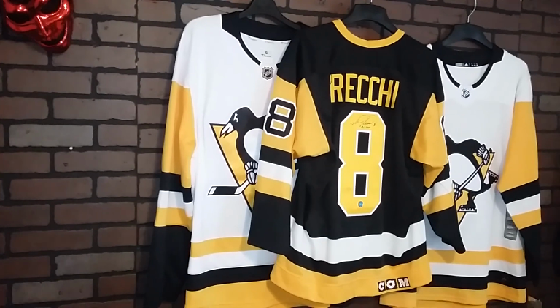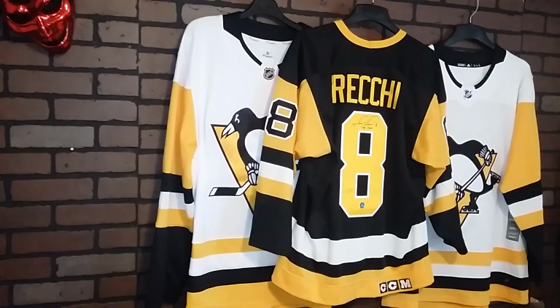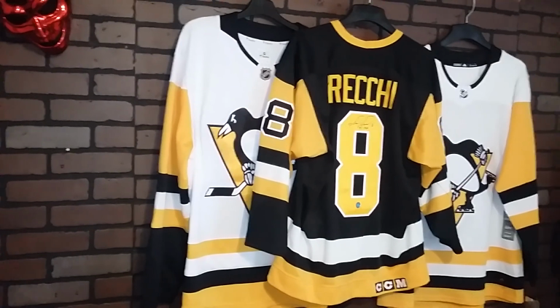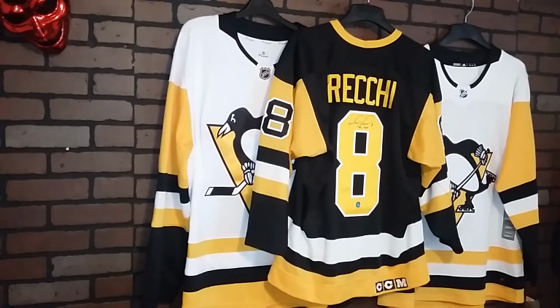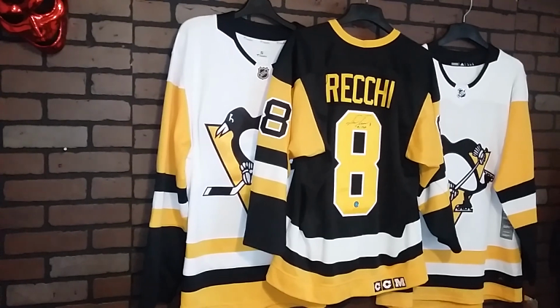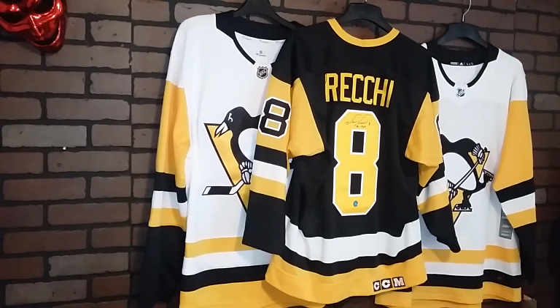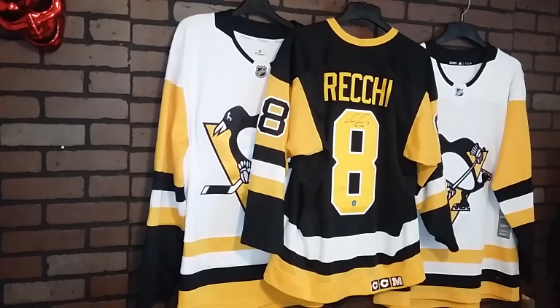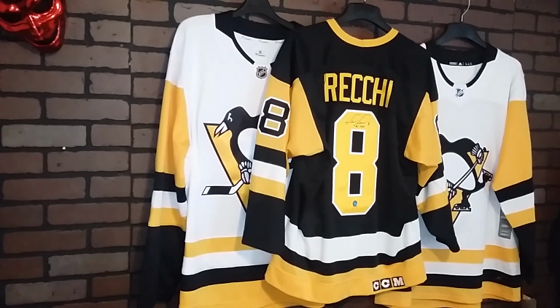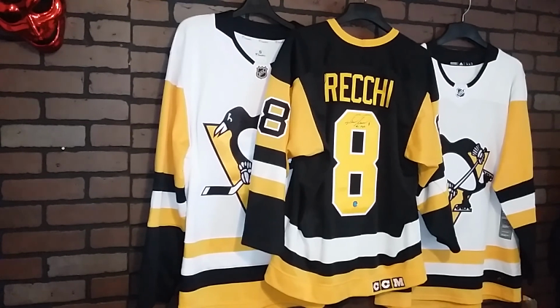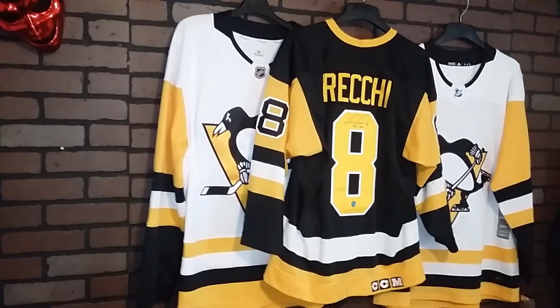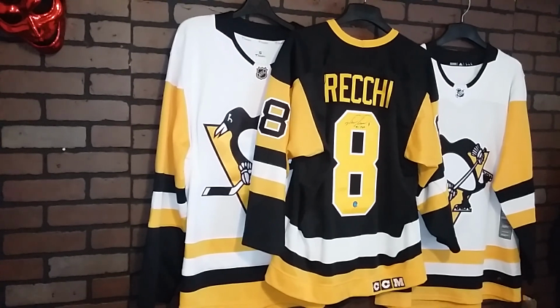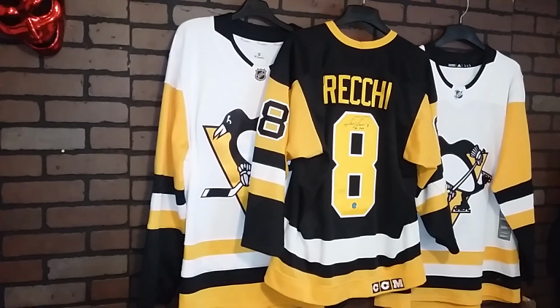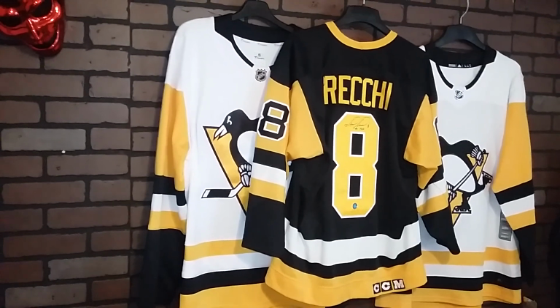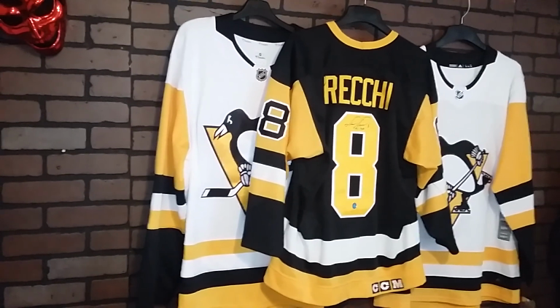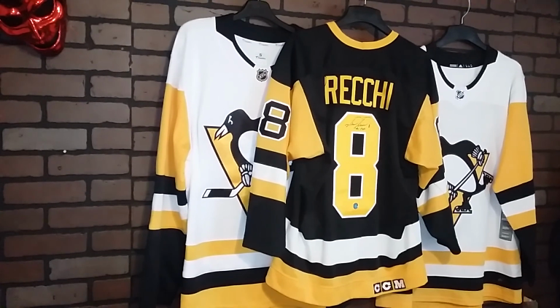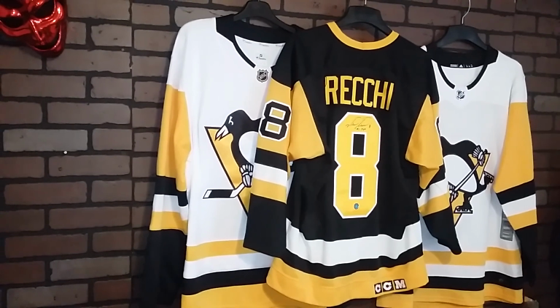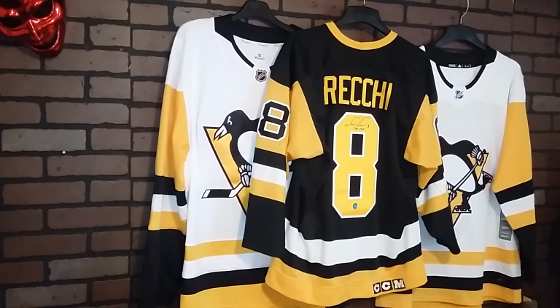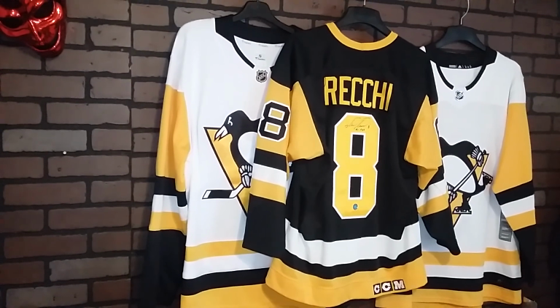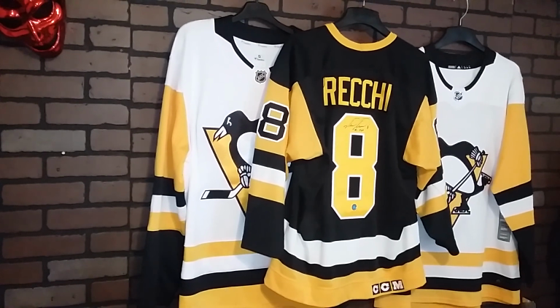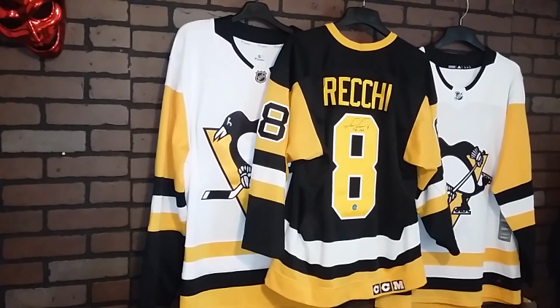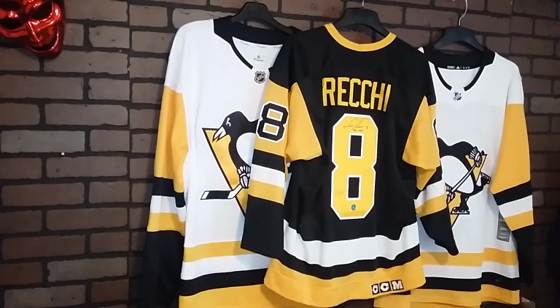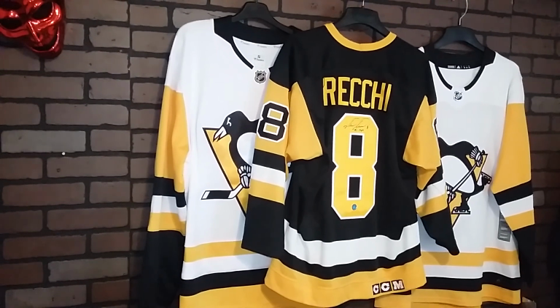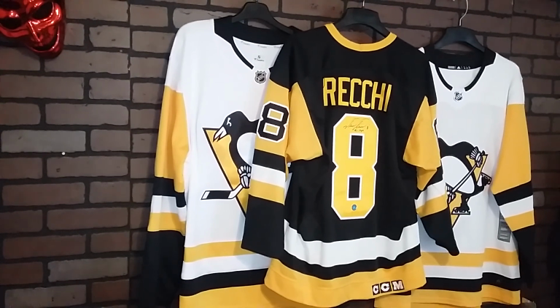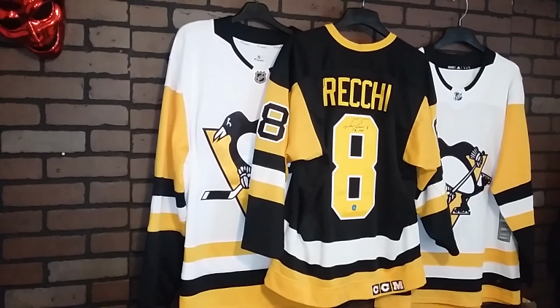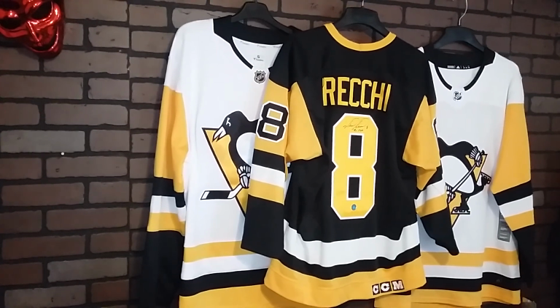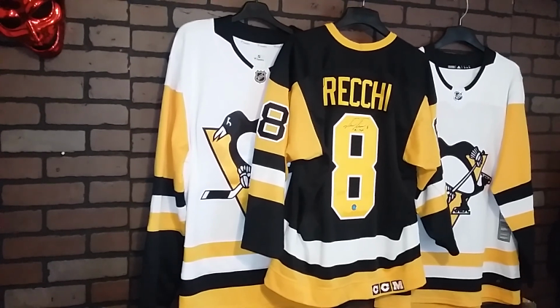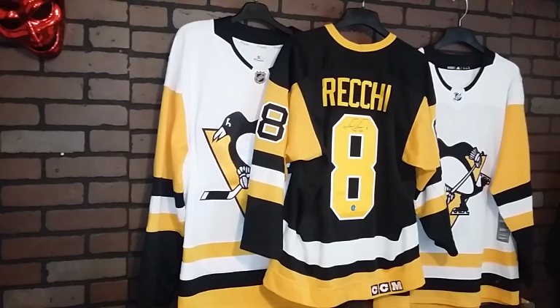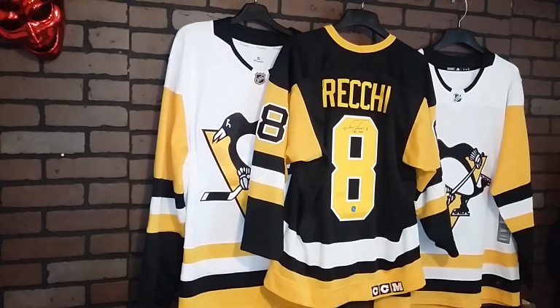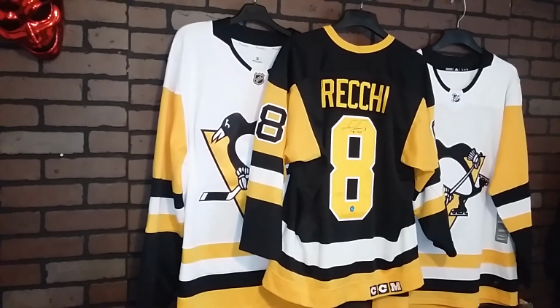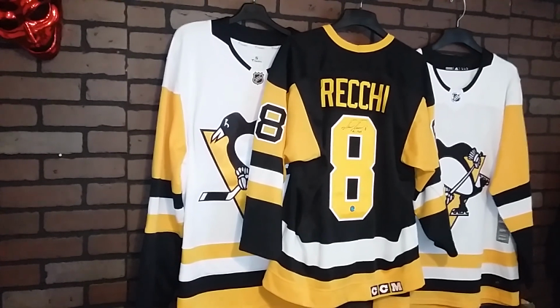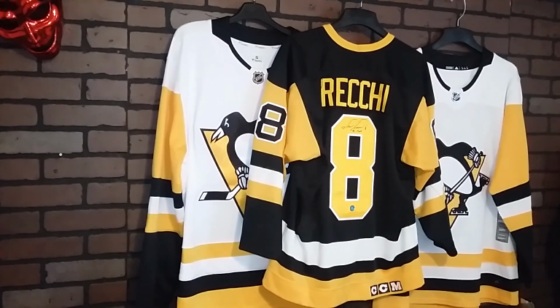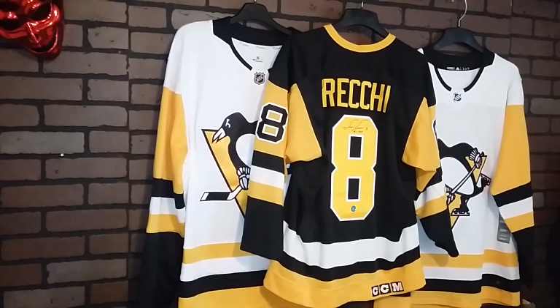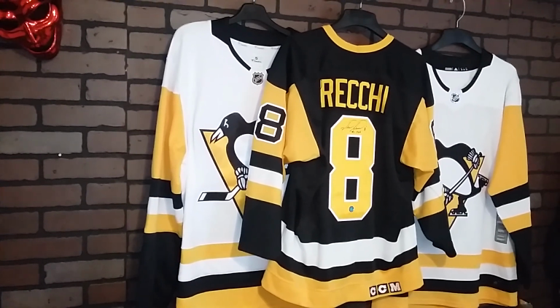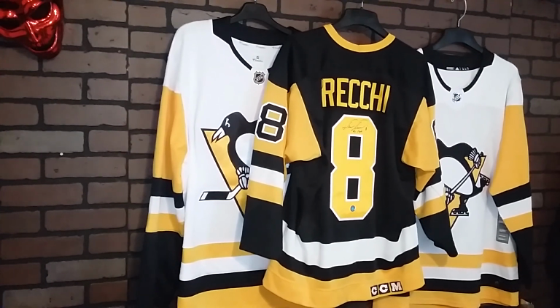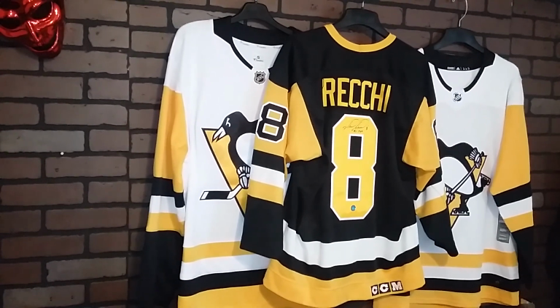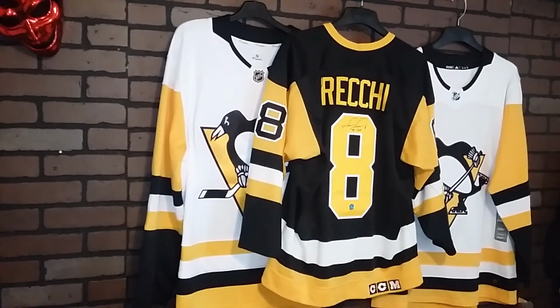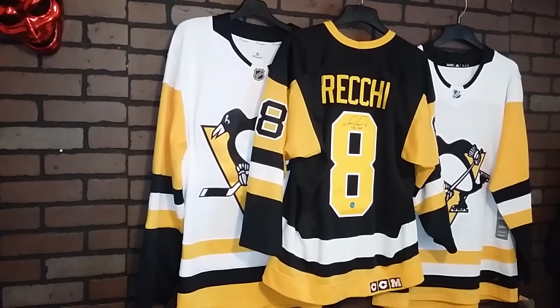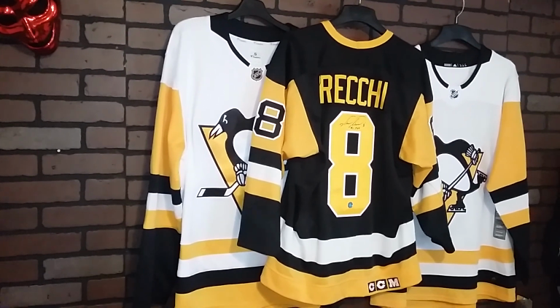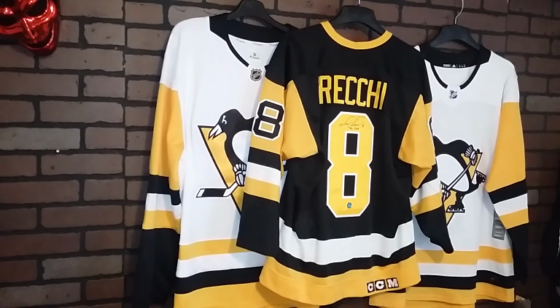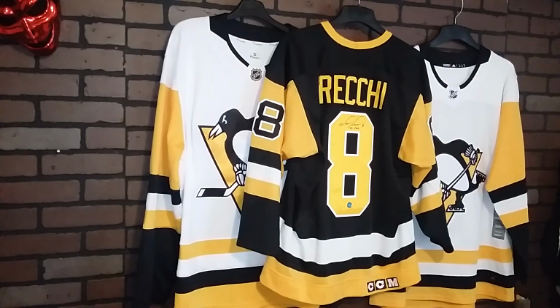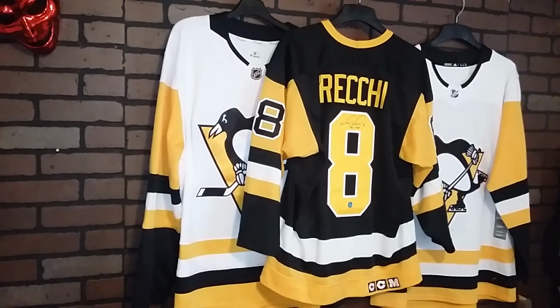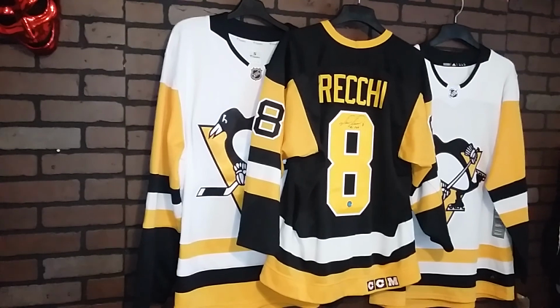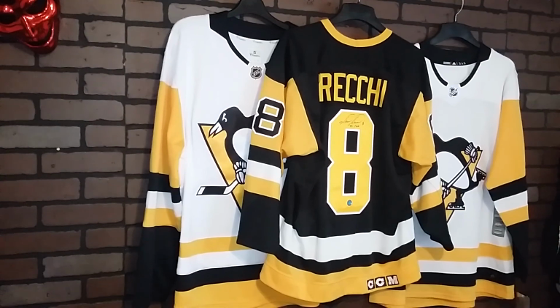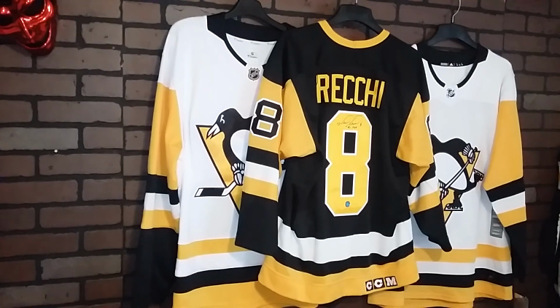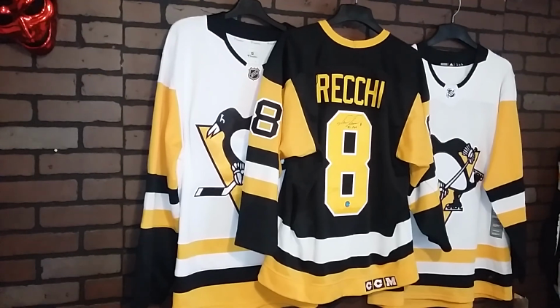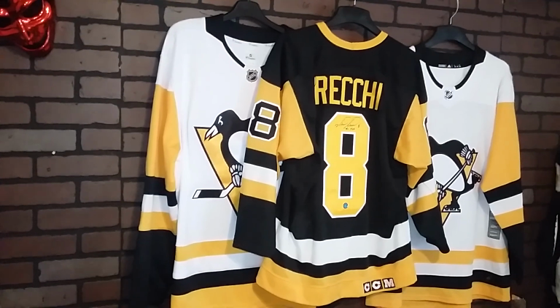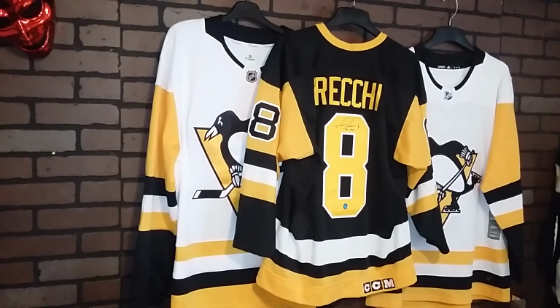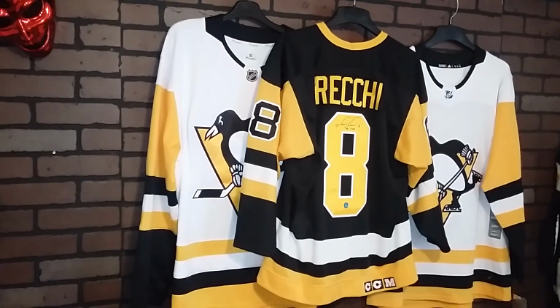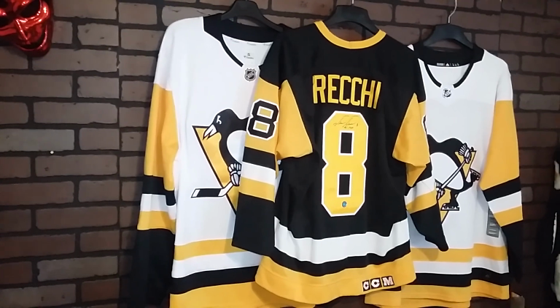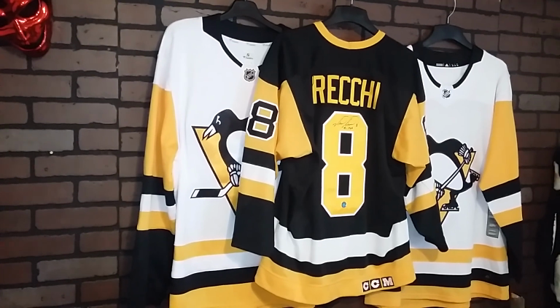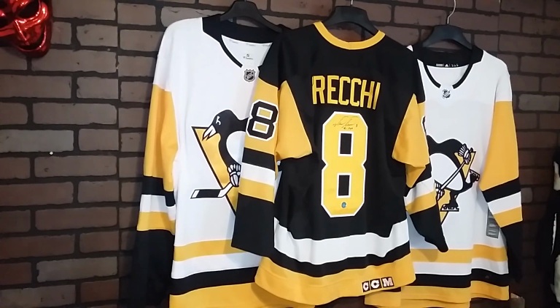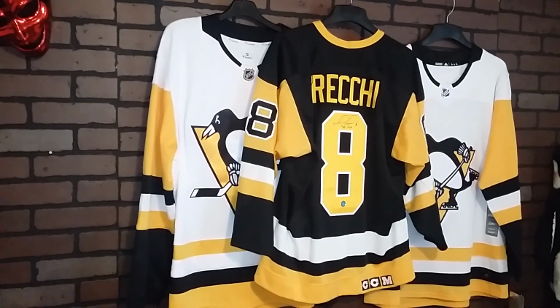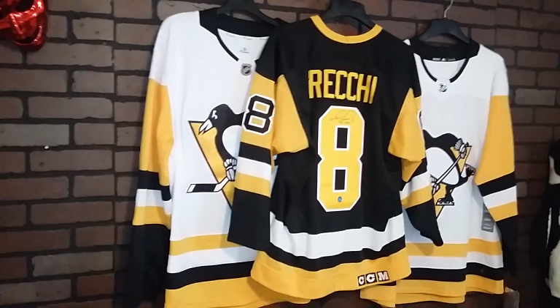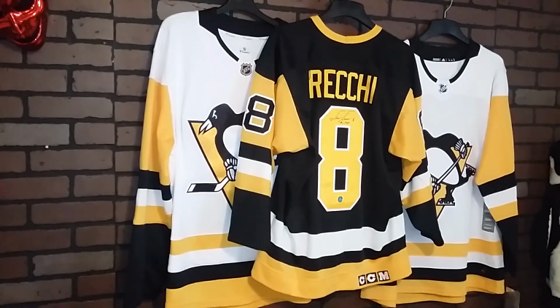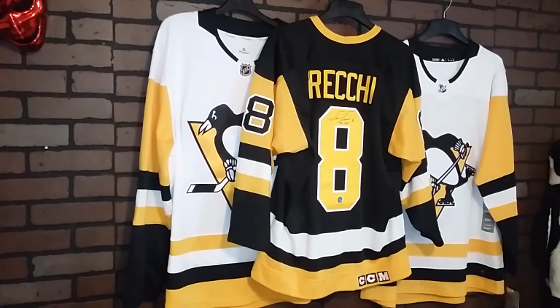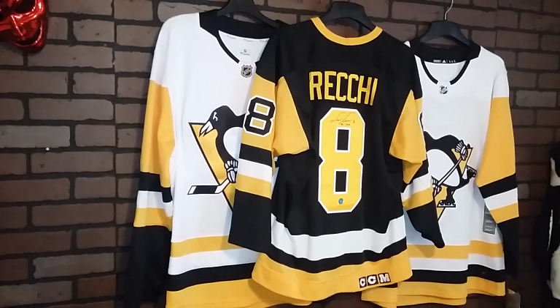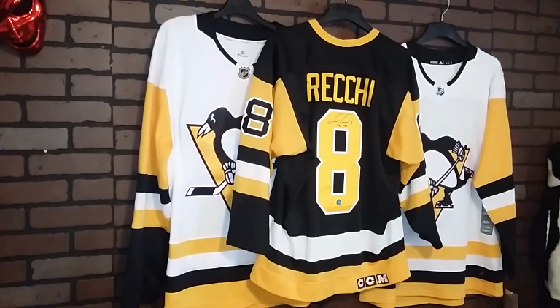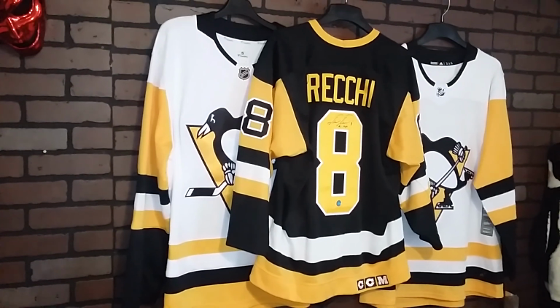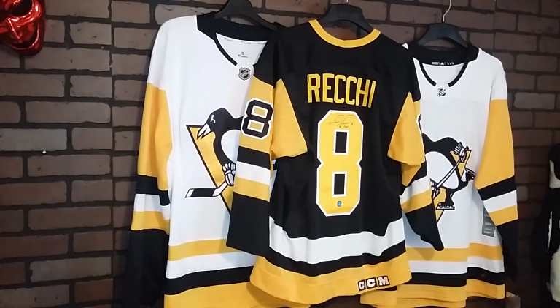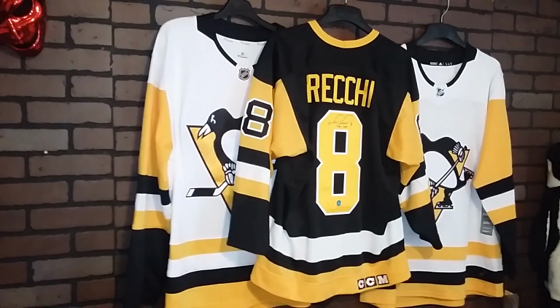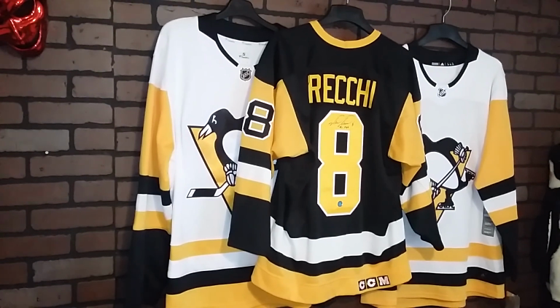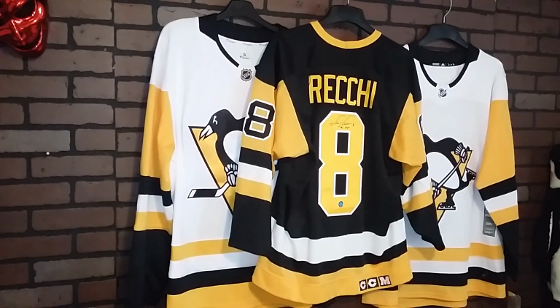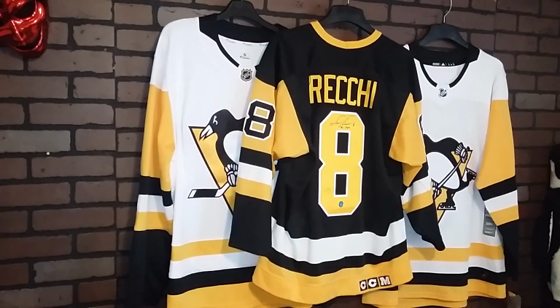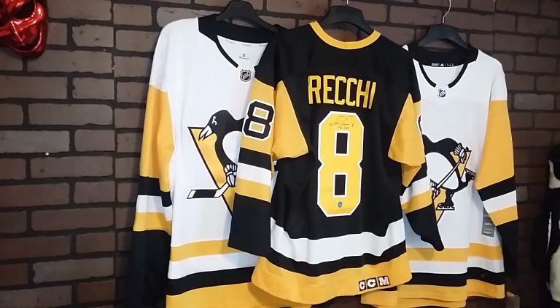Congratulations to the now Pittsburgh Penguins assistant coach — he's on the bench.